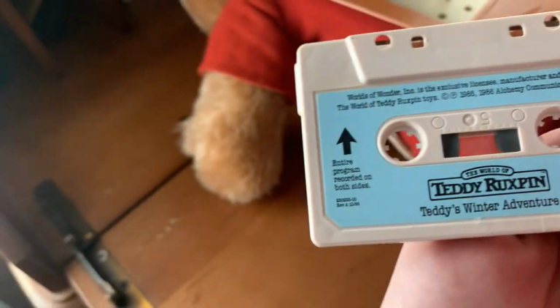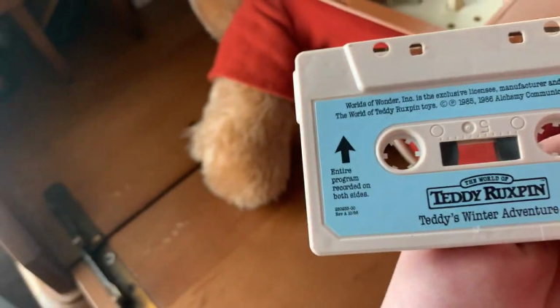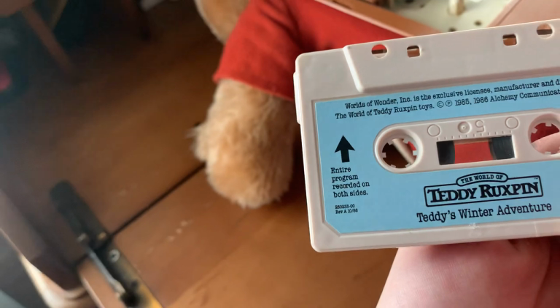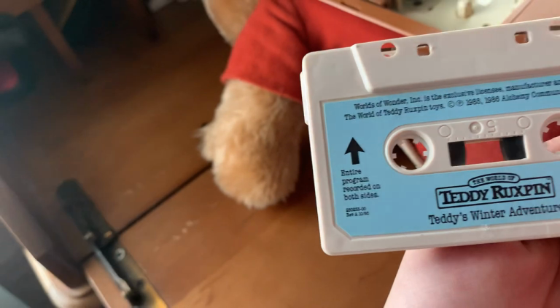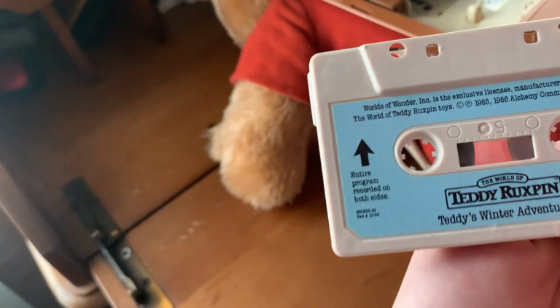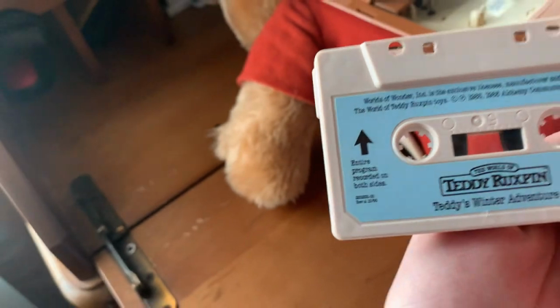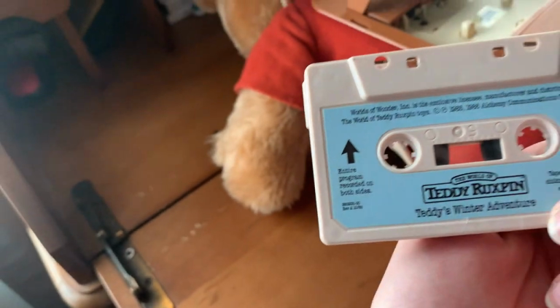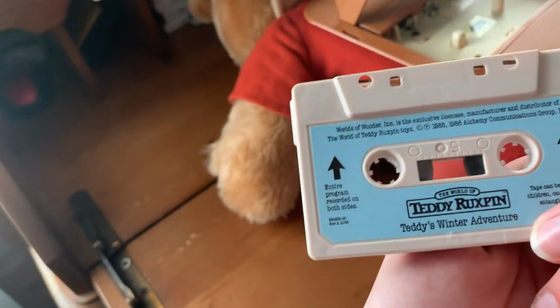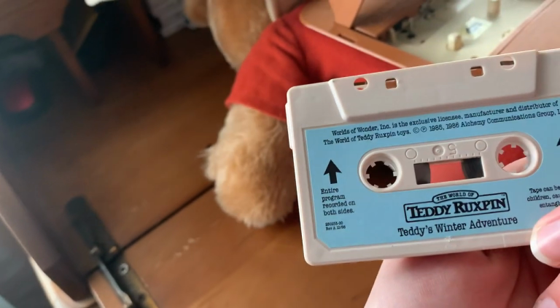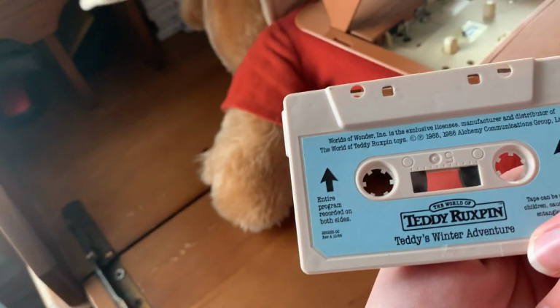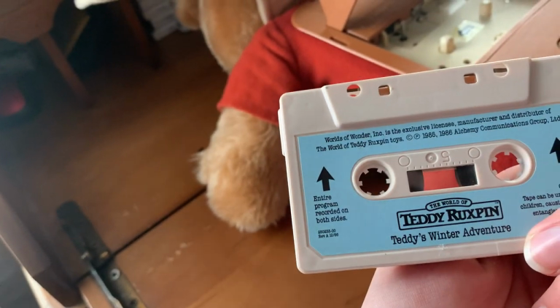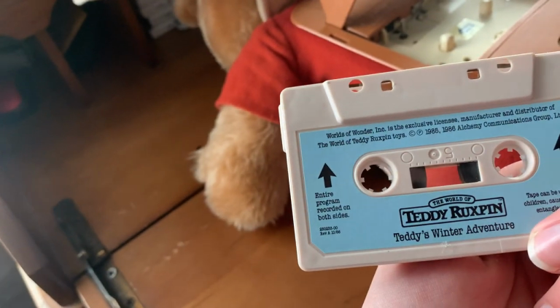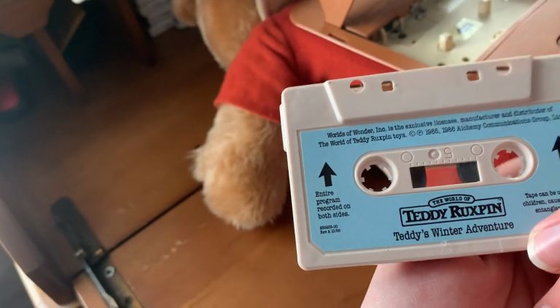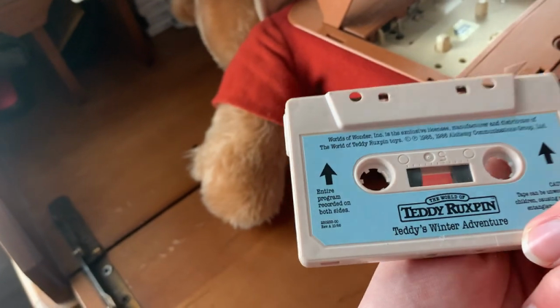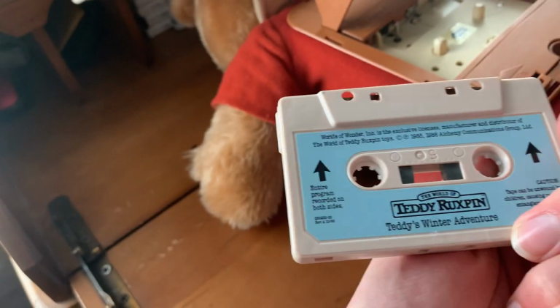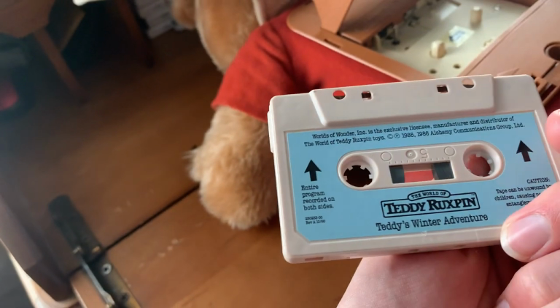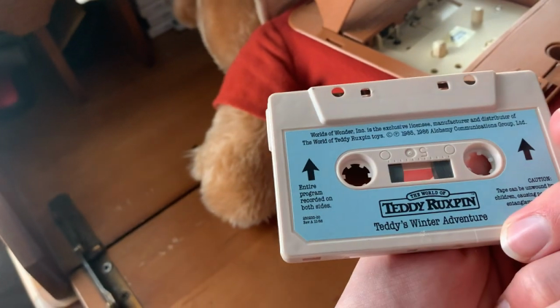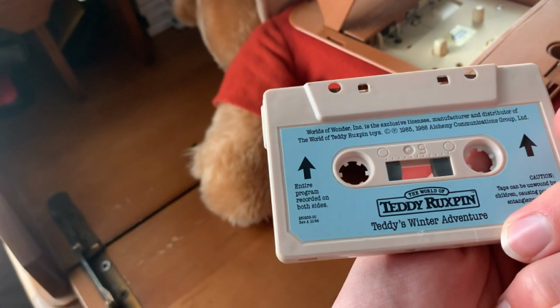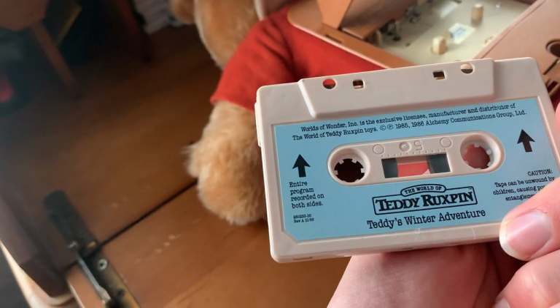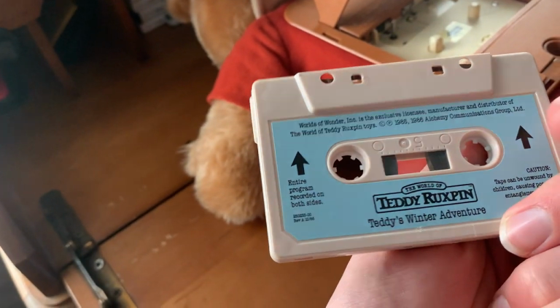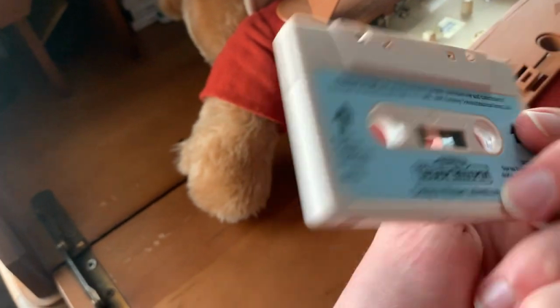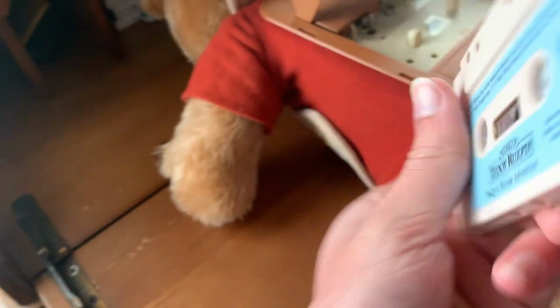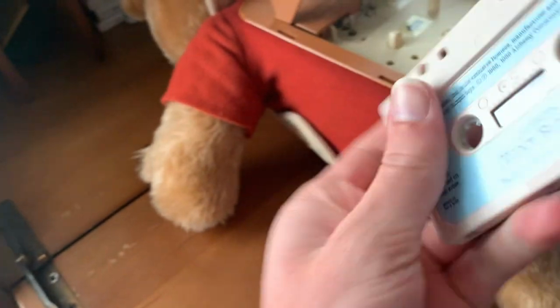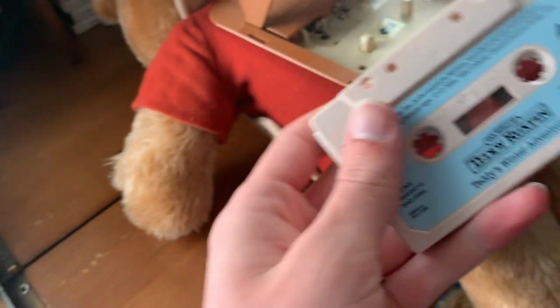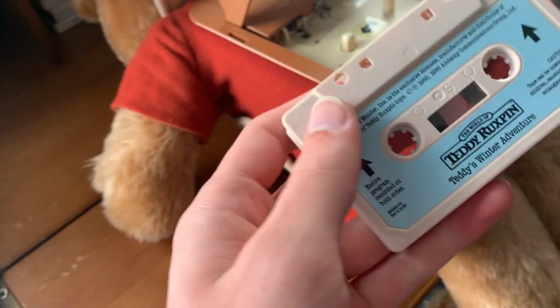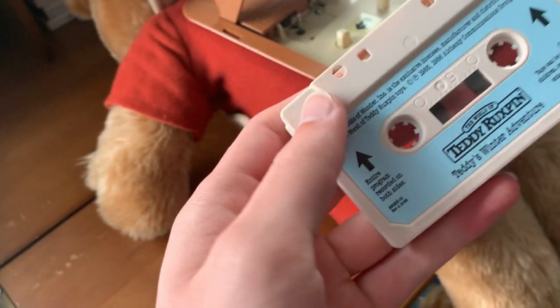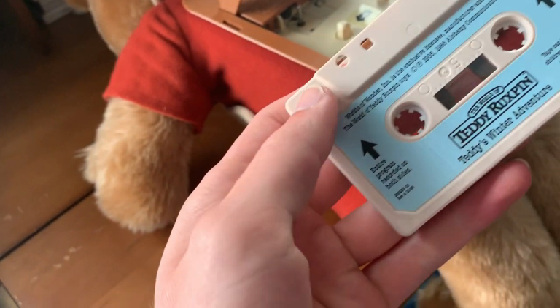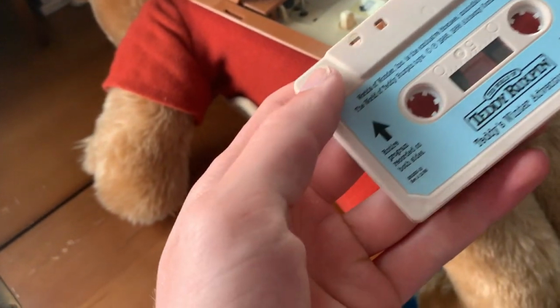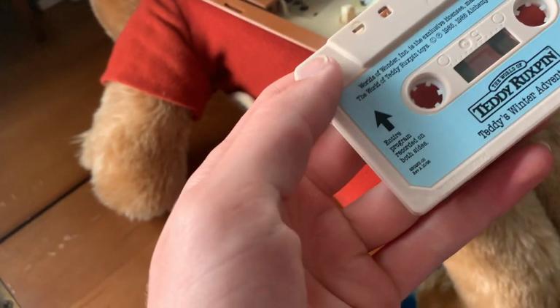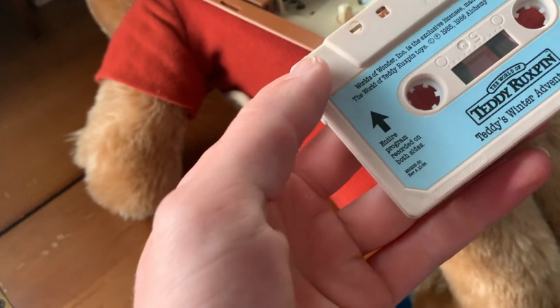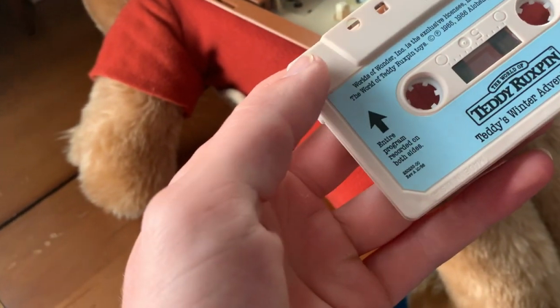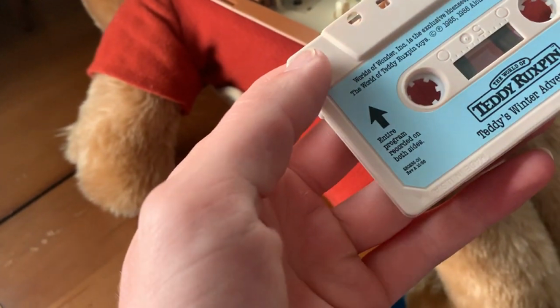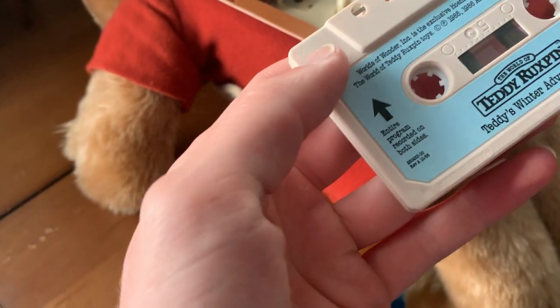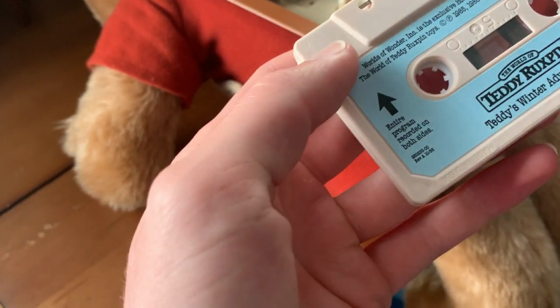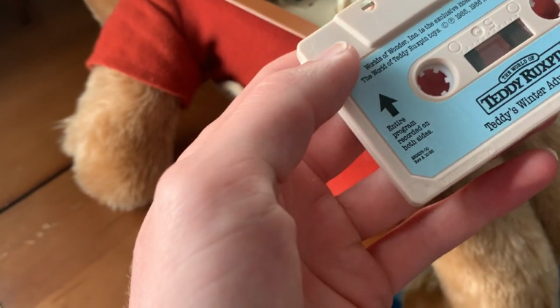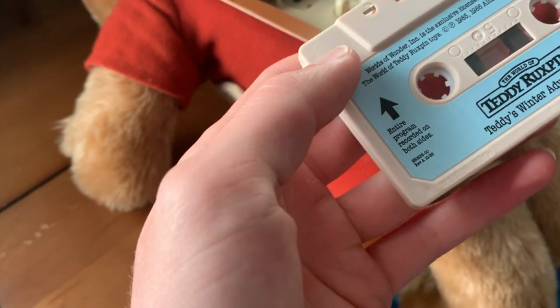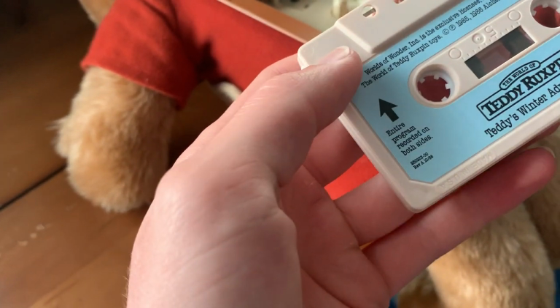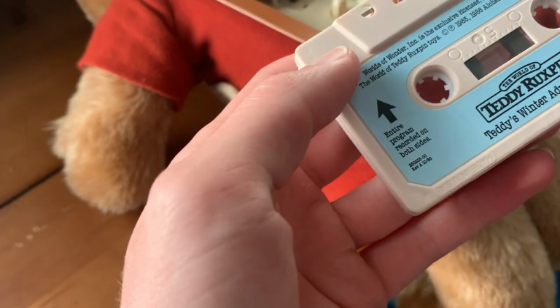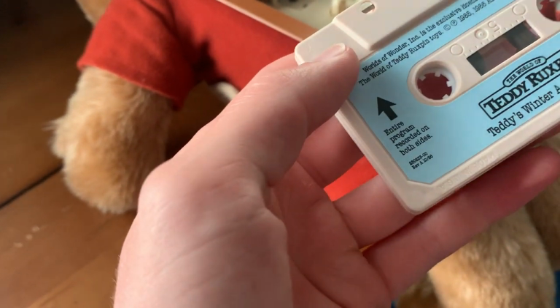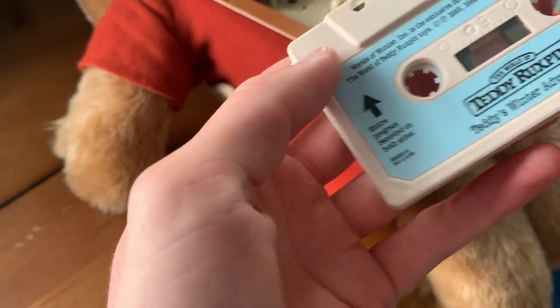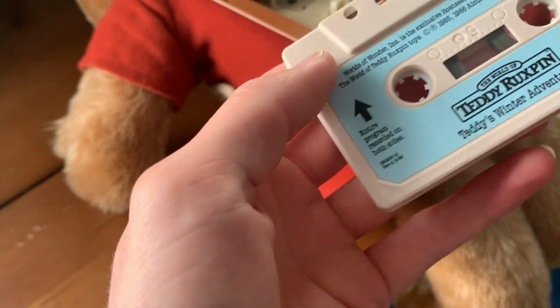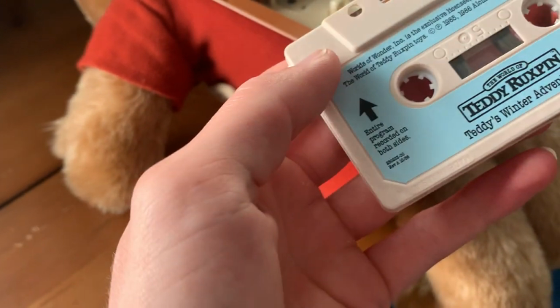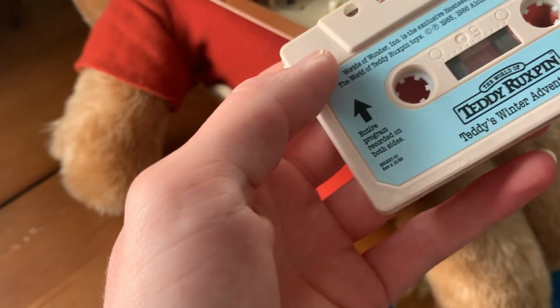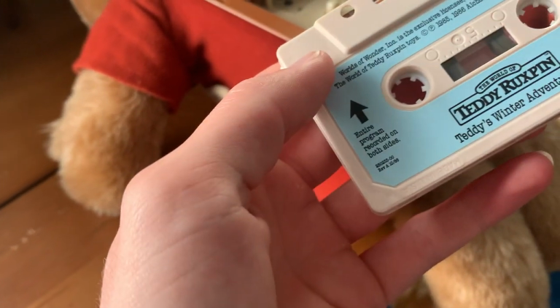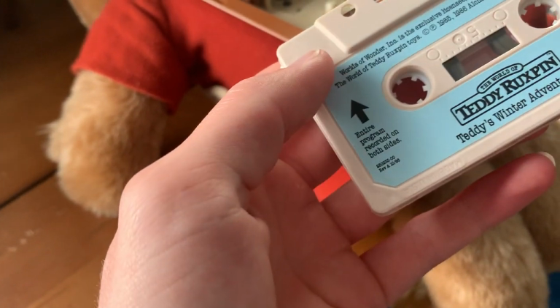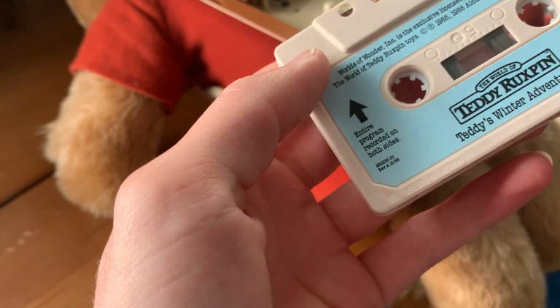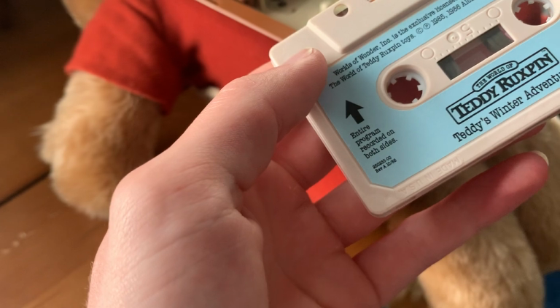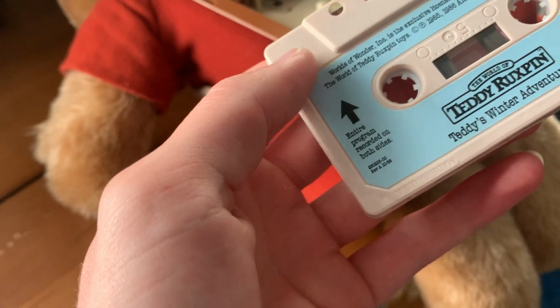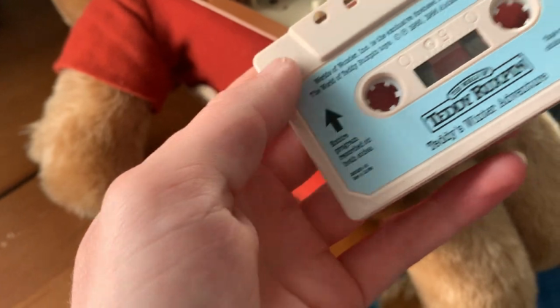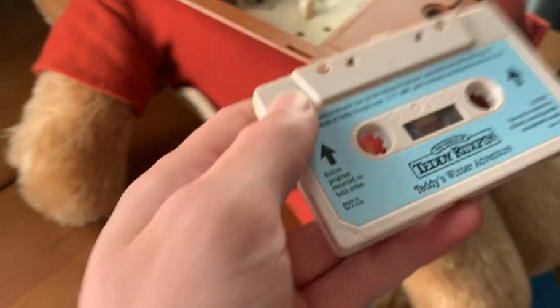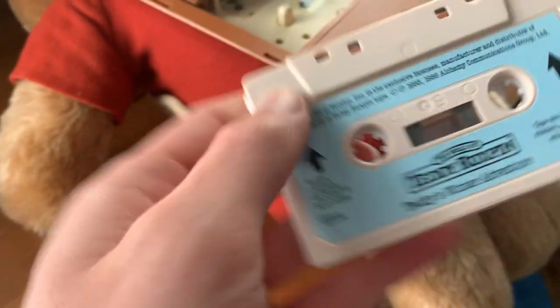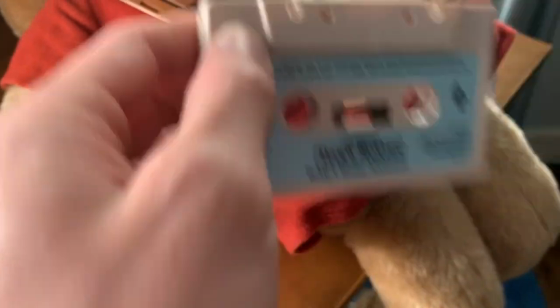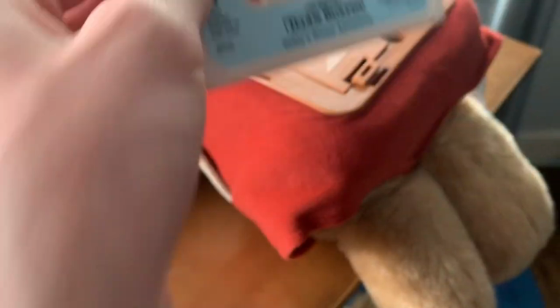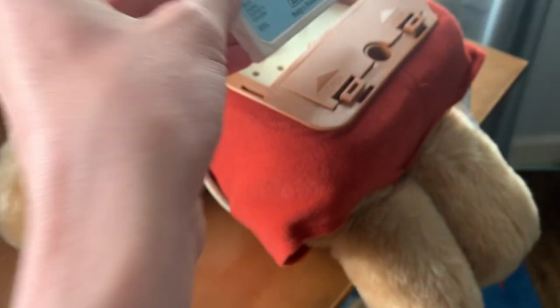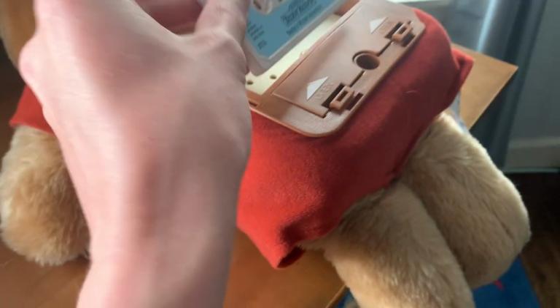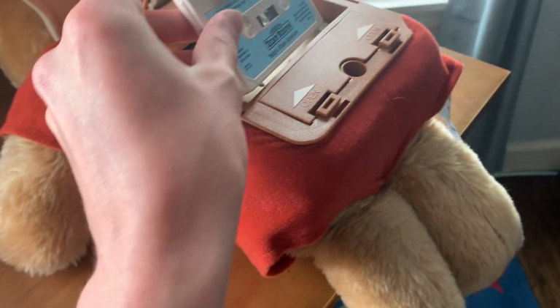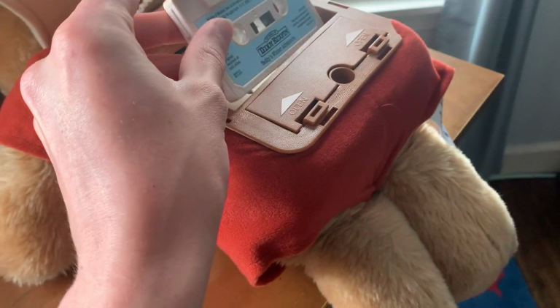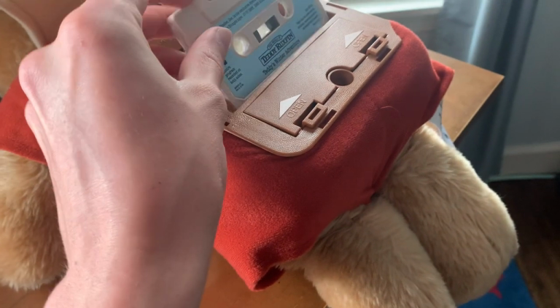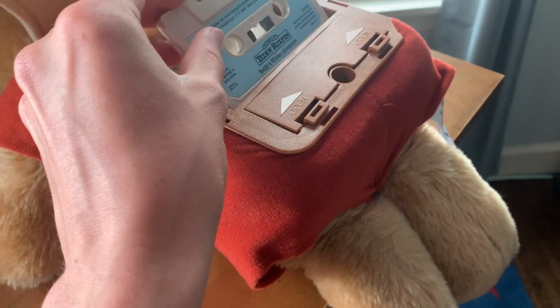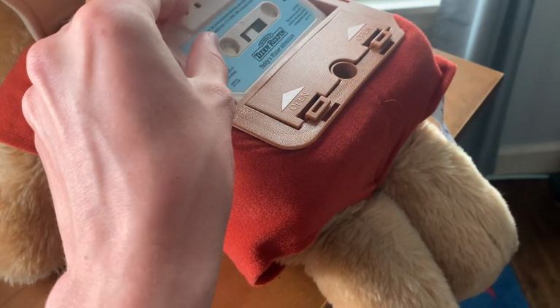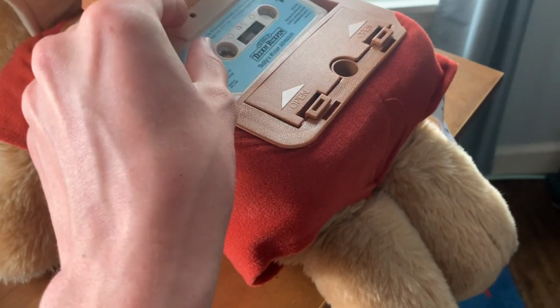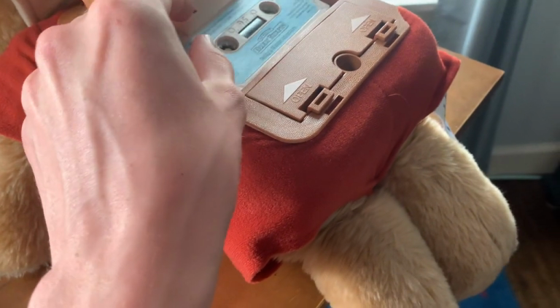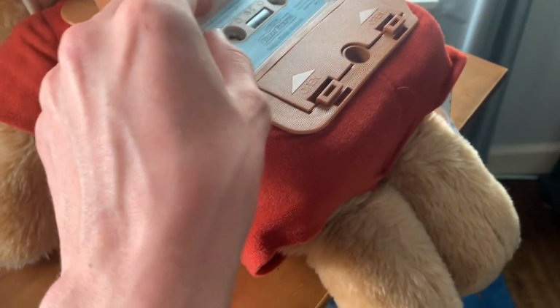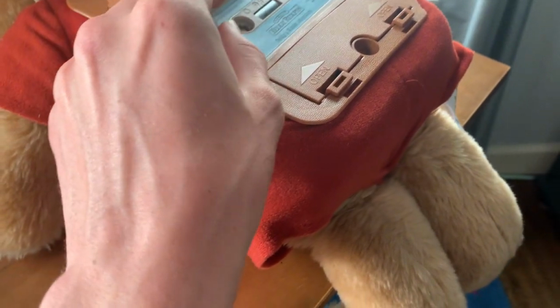It's double-sided, doesn't say A or B — you know, of course, you have to program both sides.